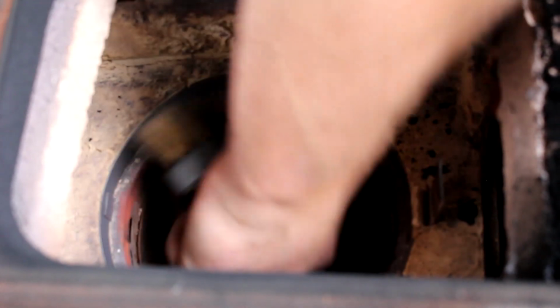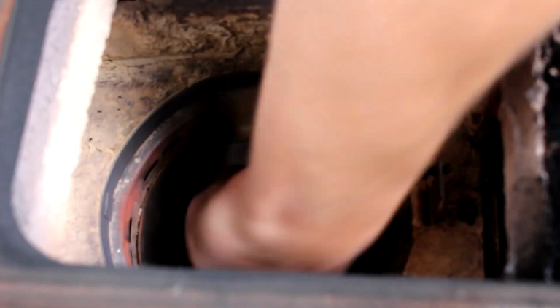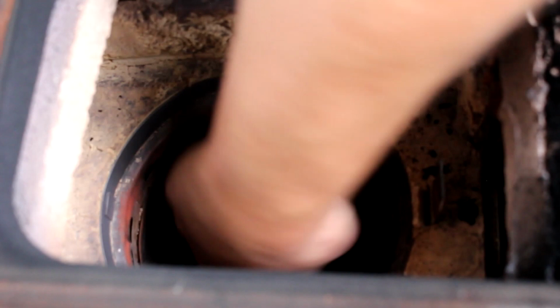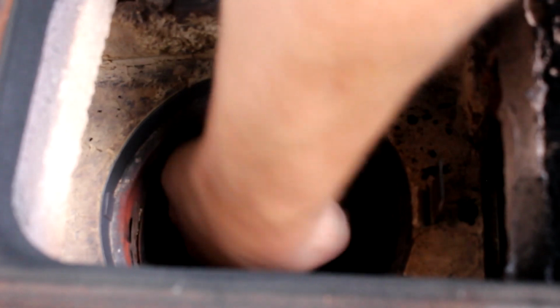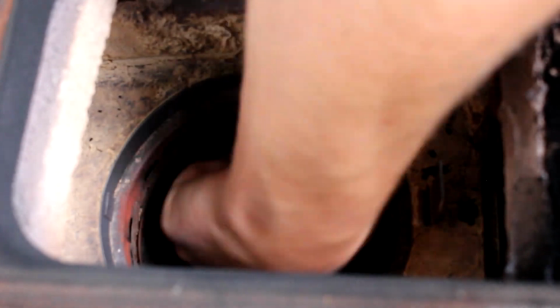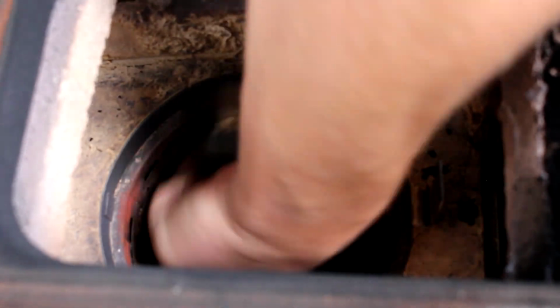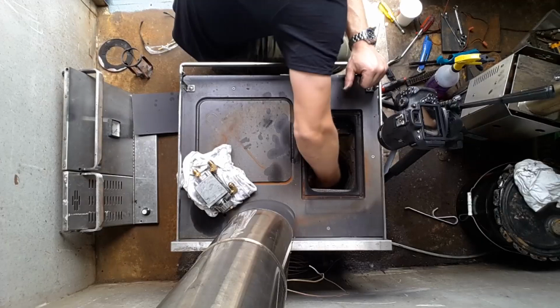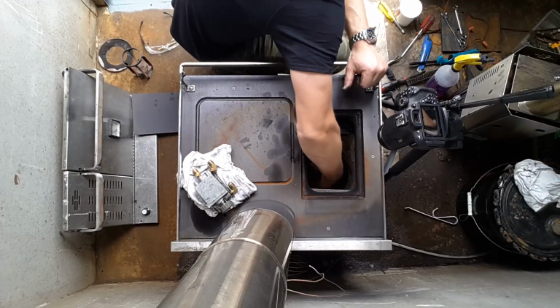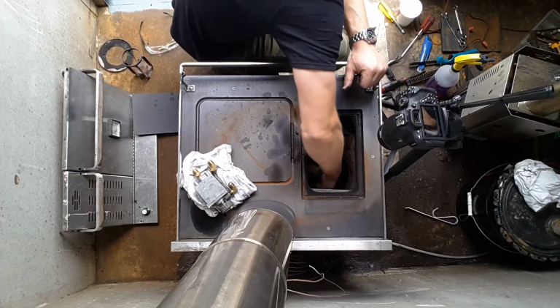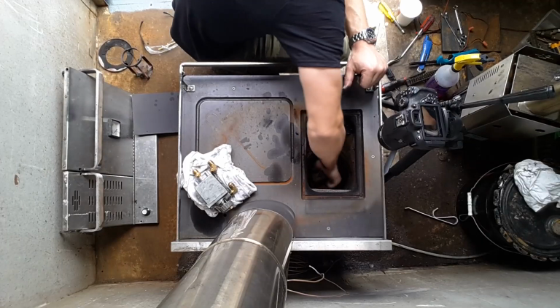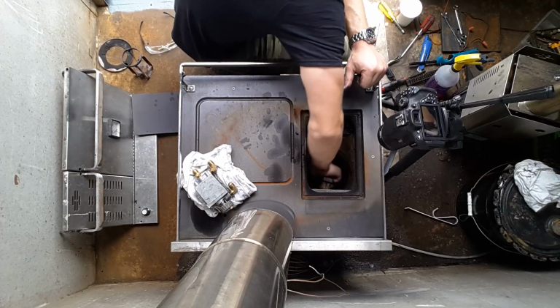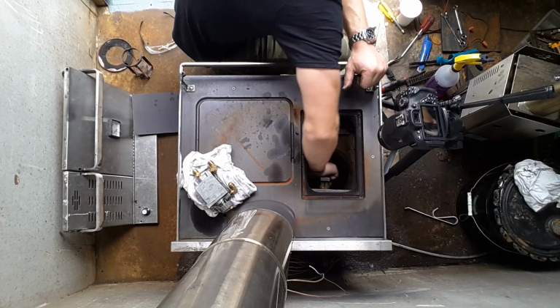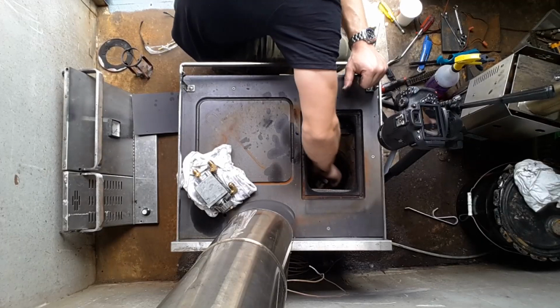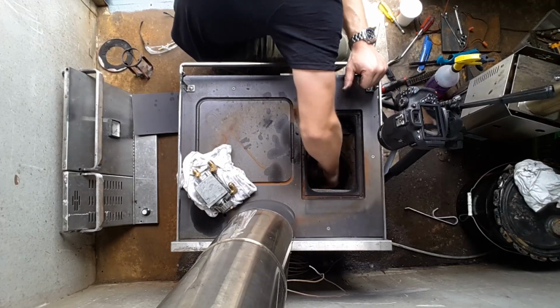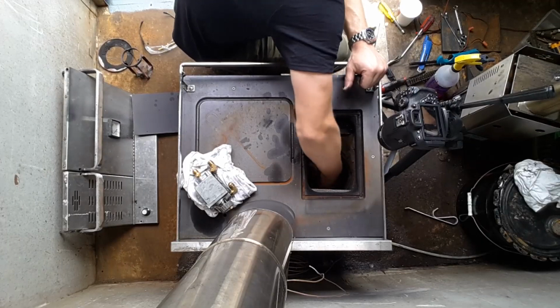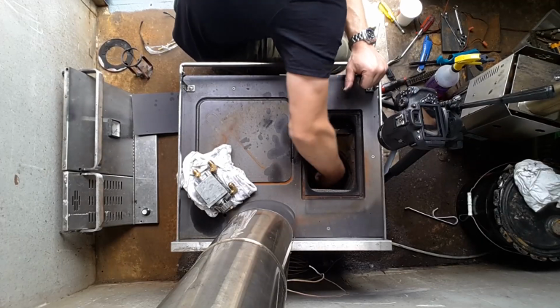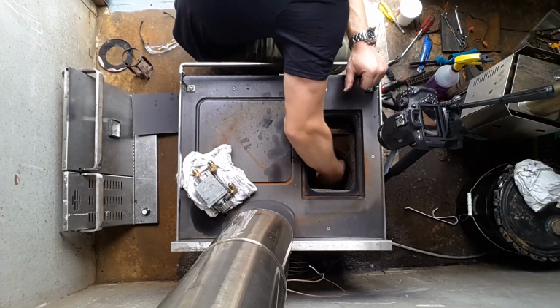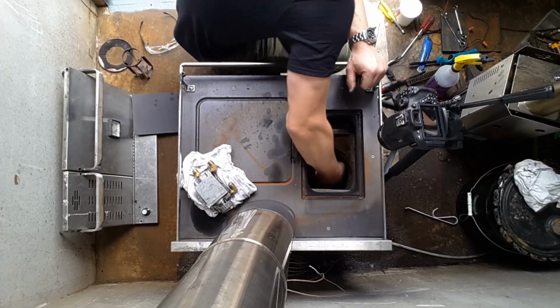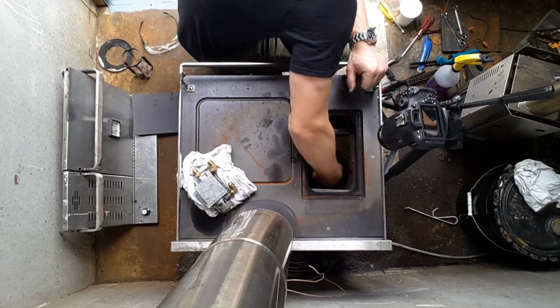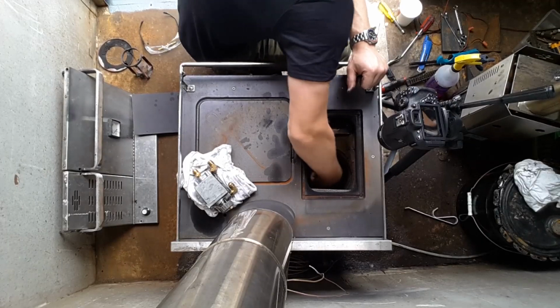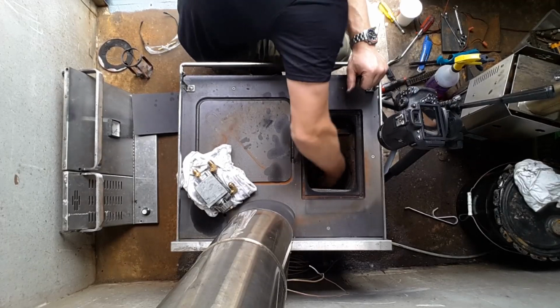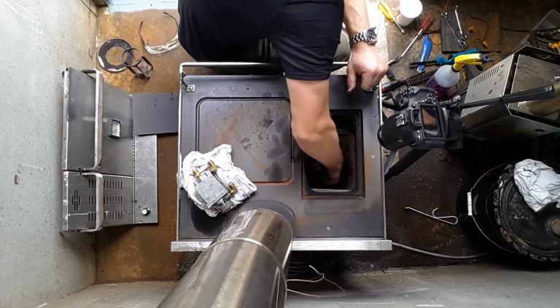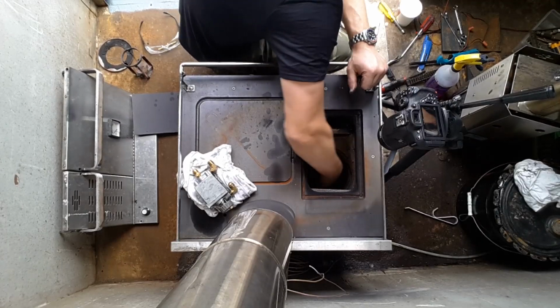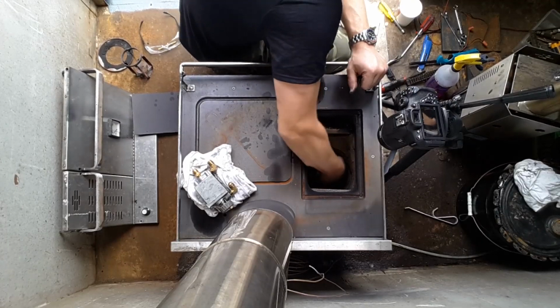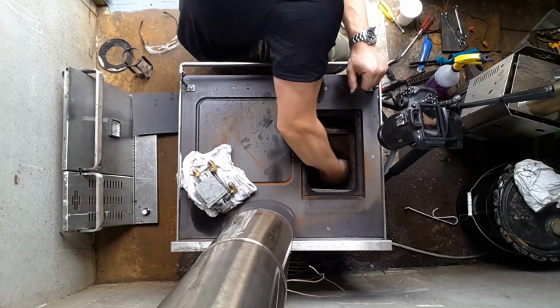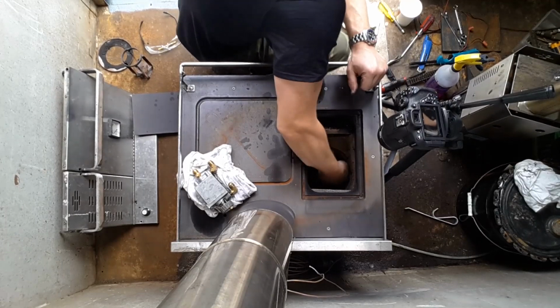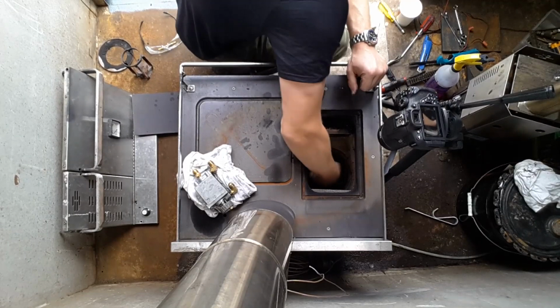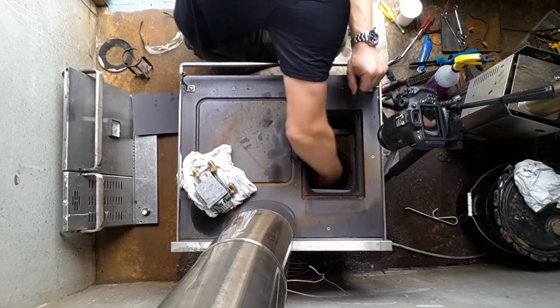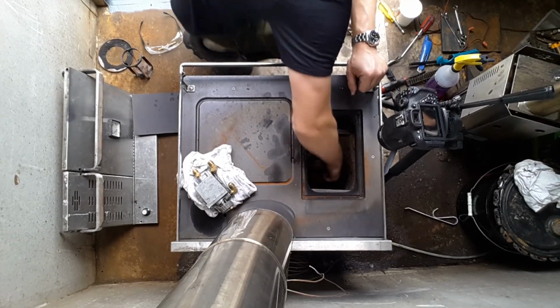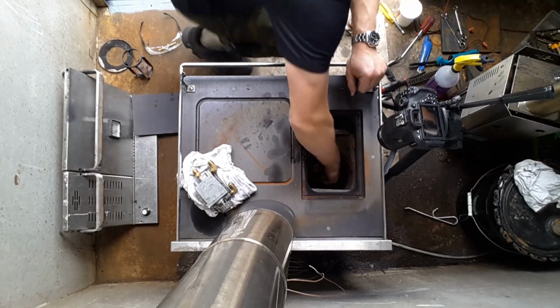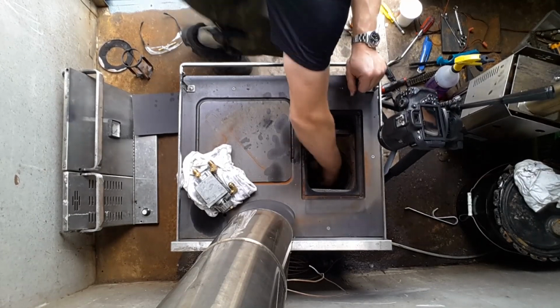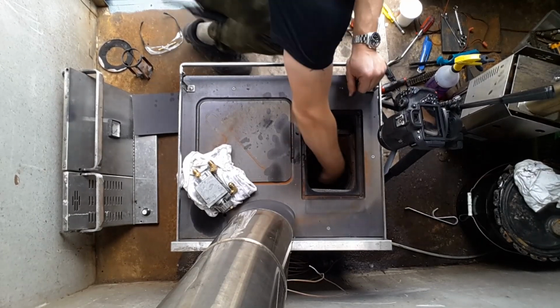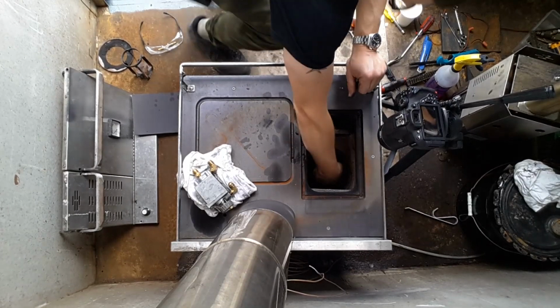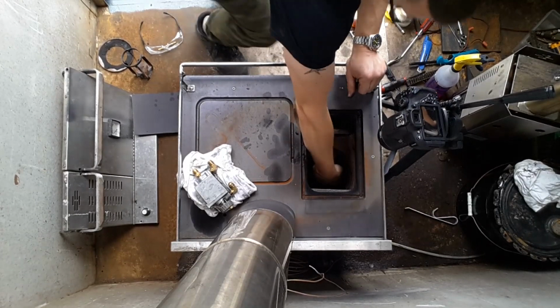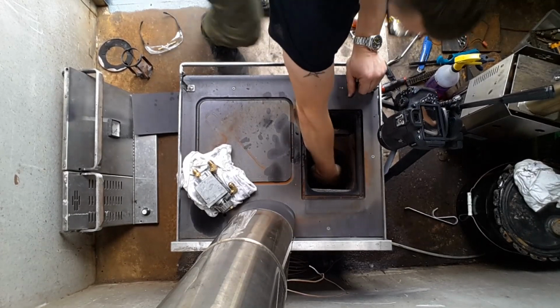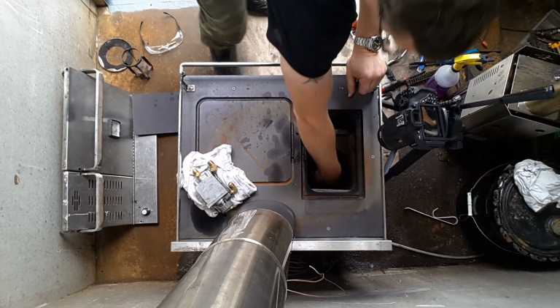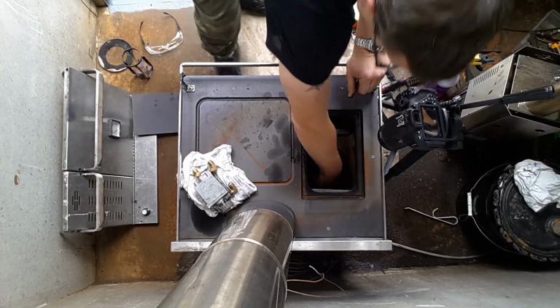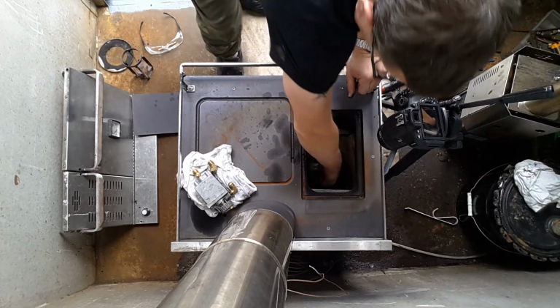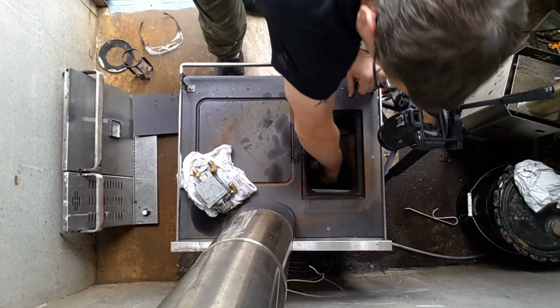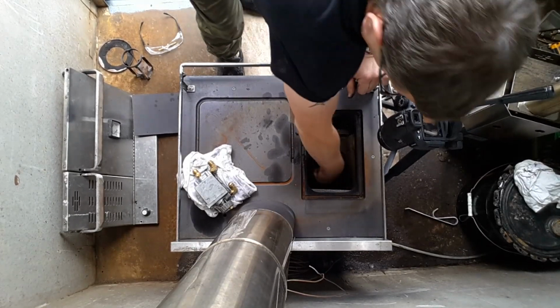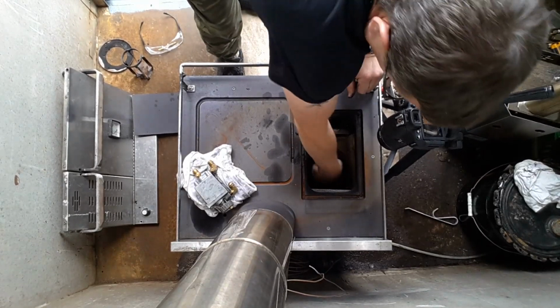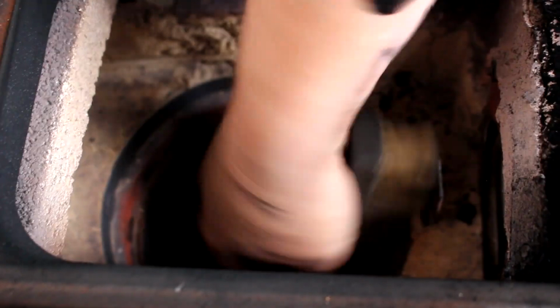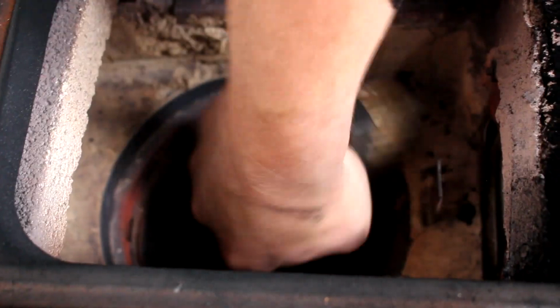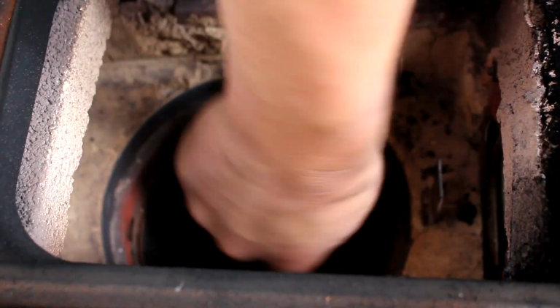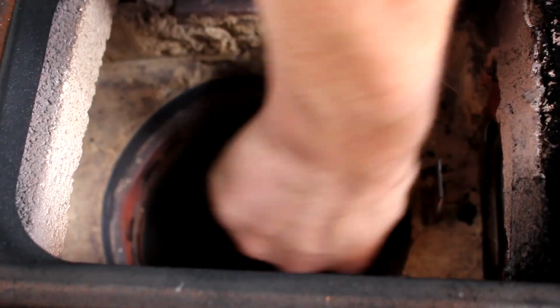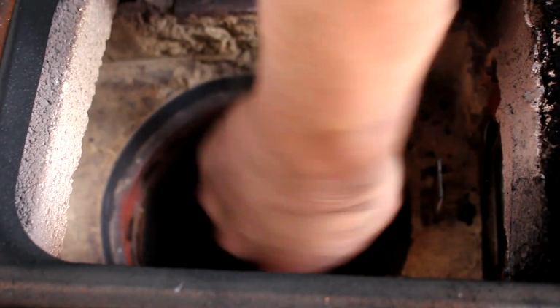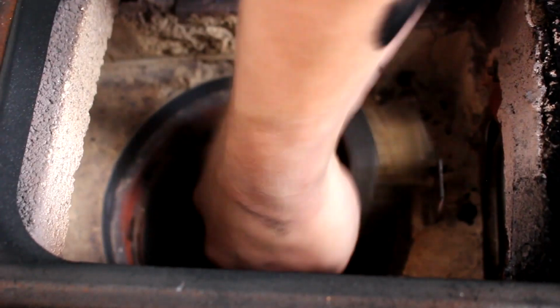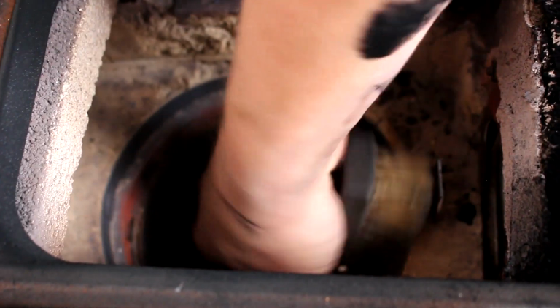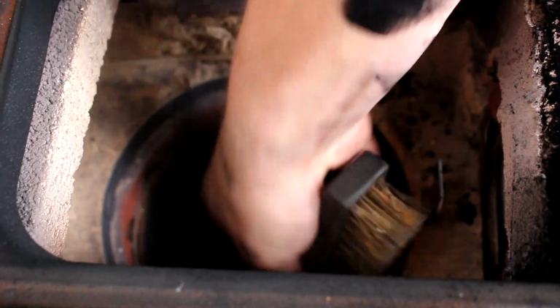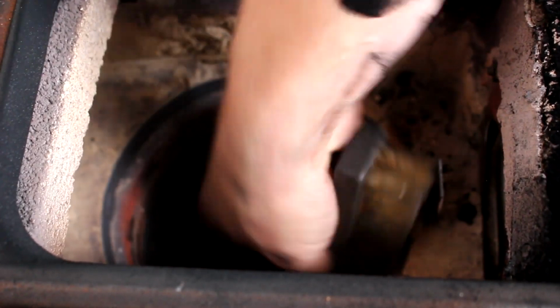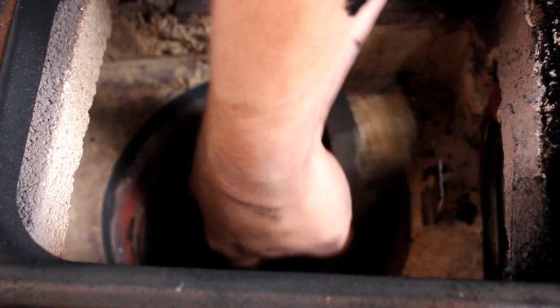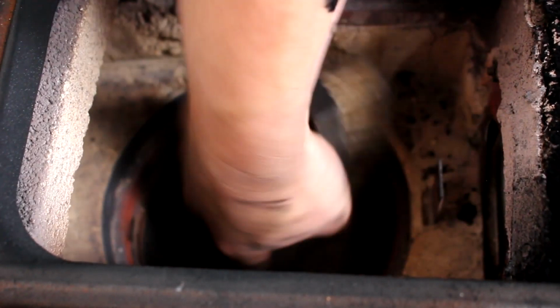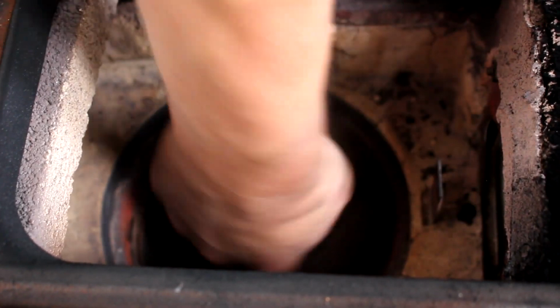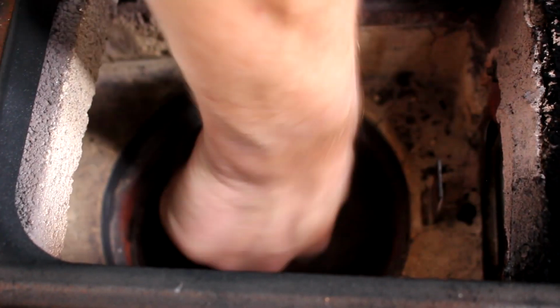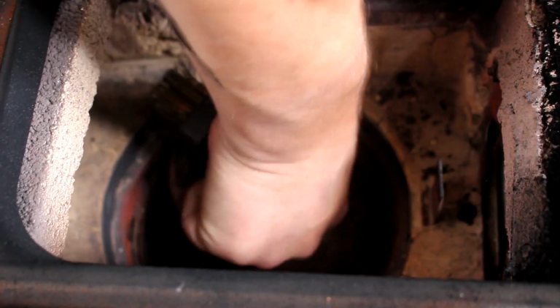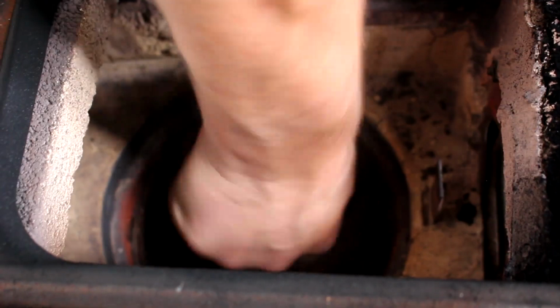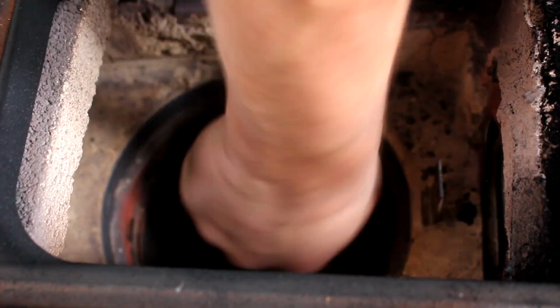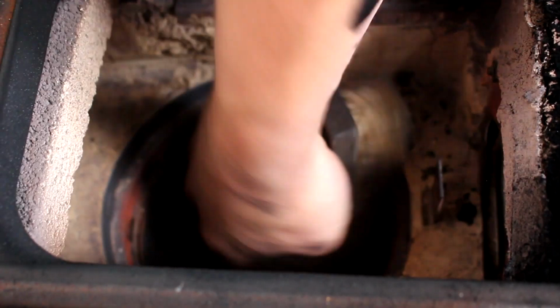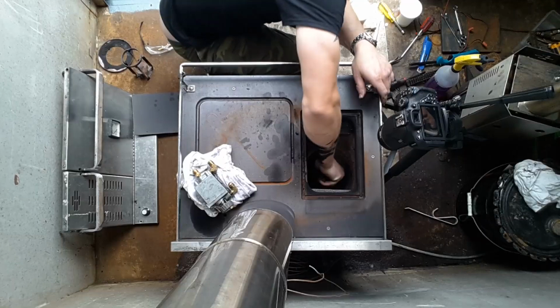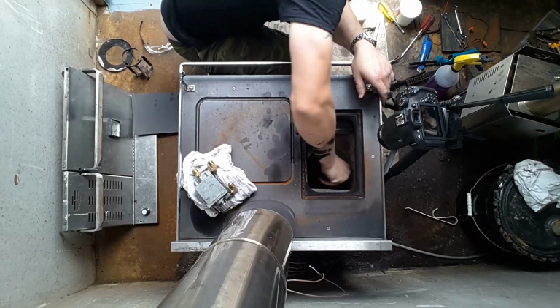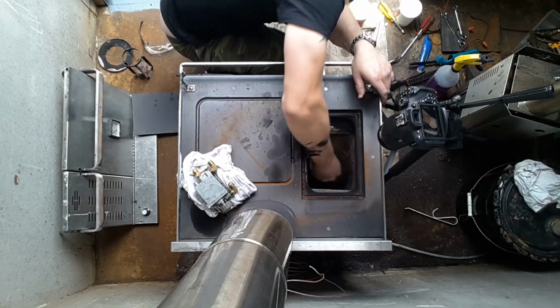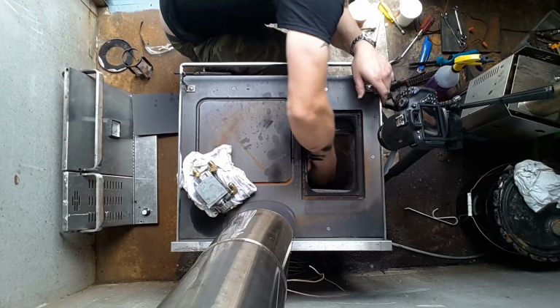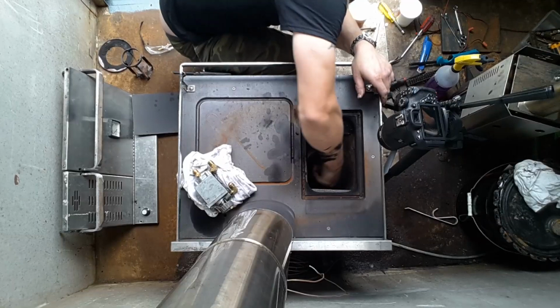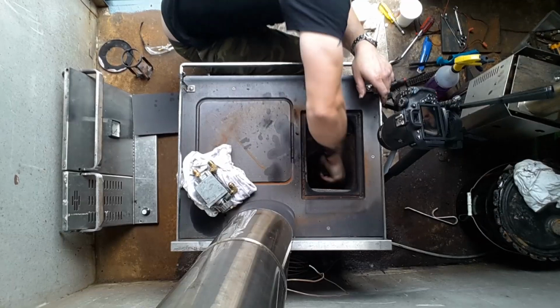You want to brush pretty aggressively. What we're doing is just making sure no carbon is still clinging to the metal of the burner pot.